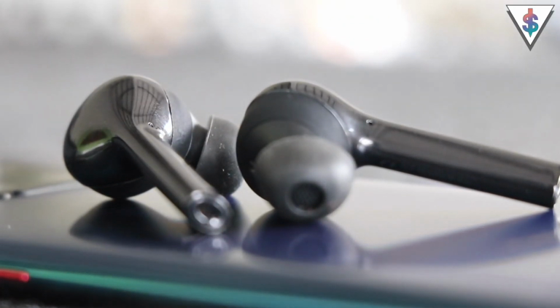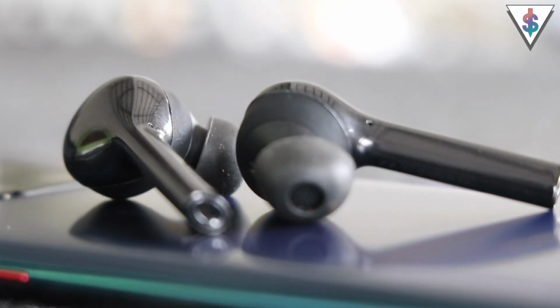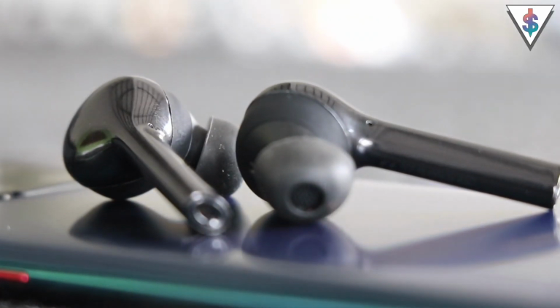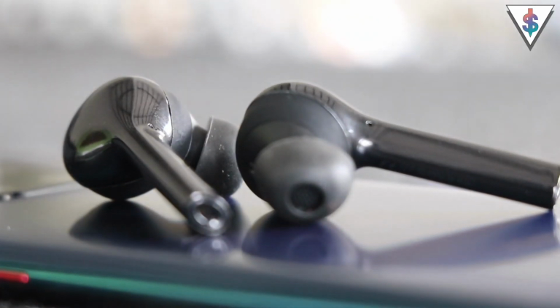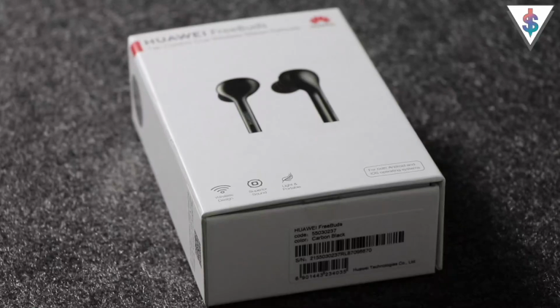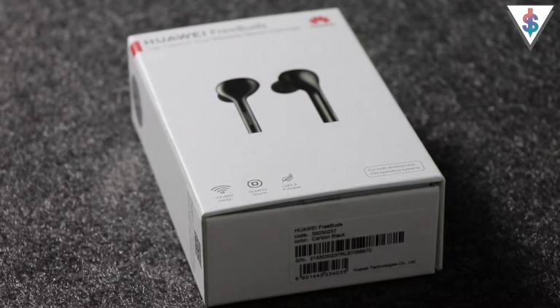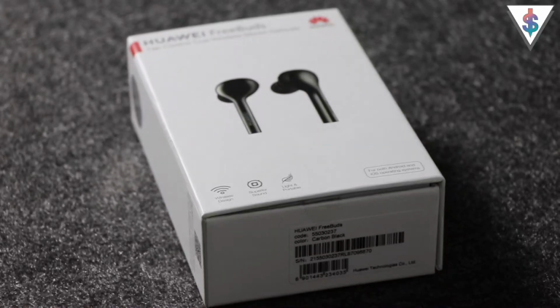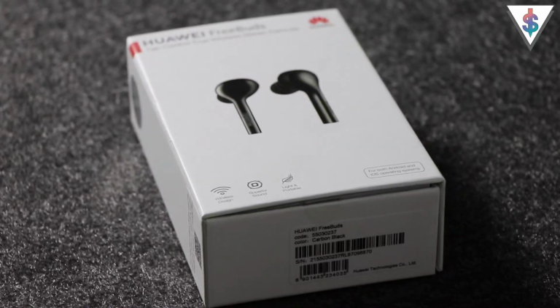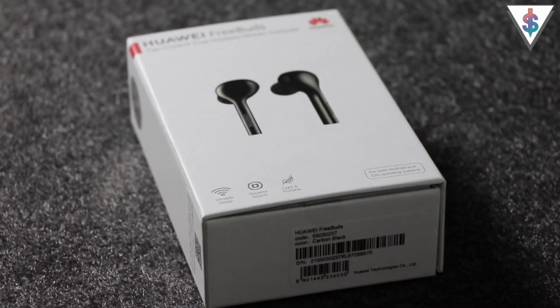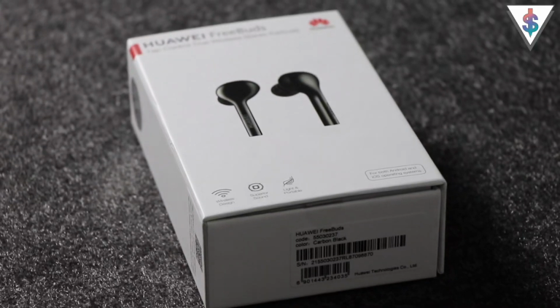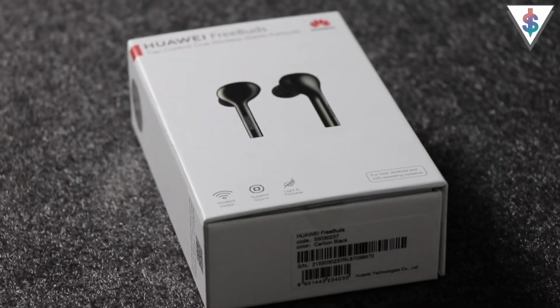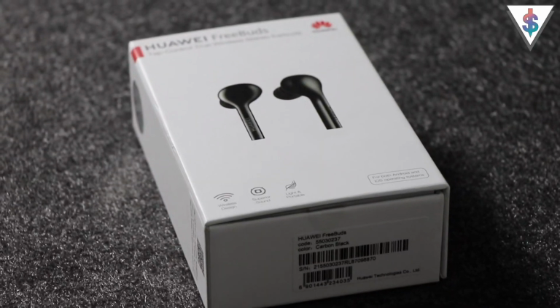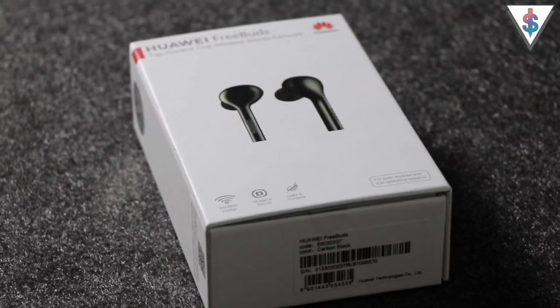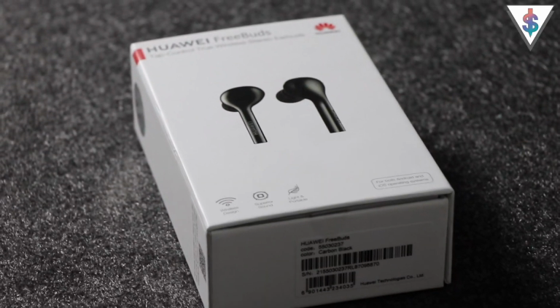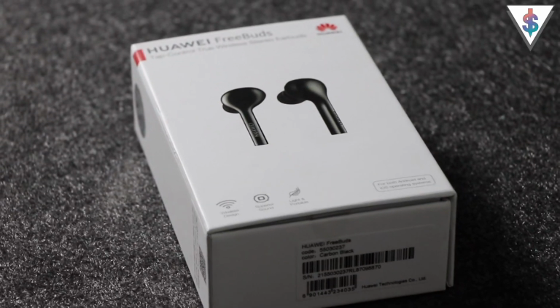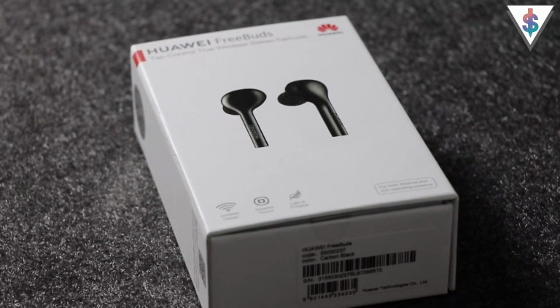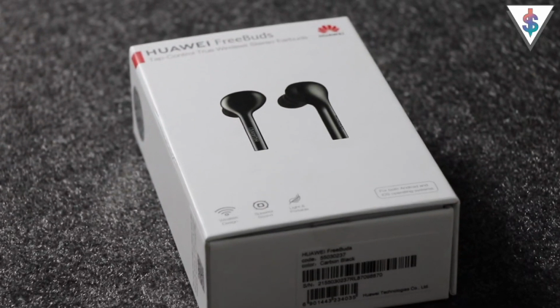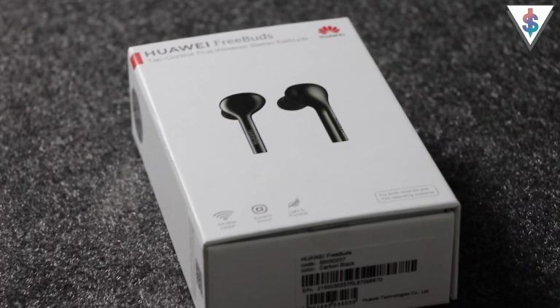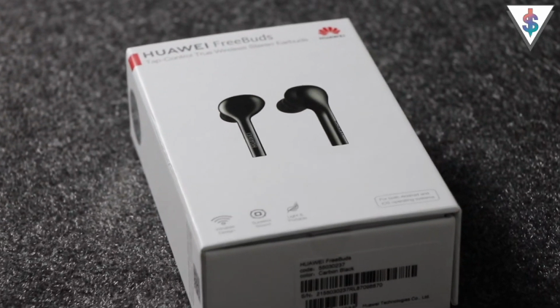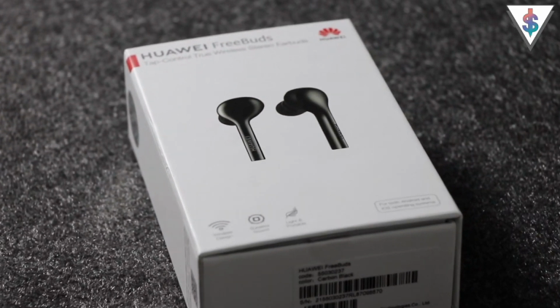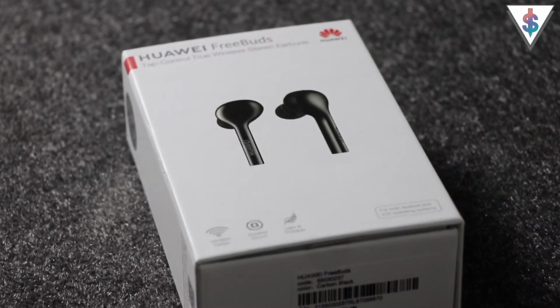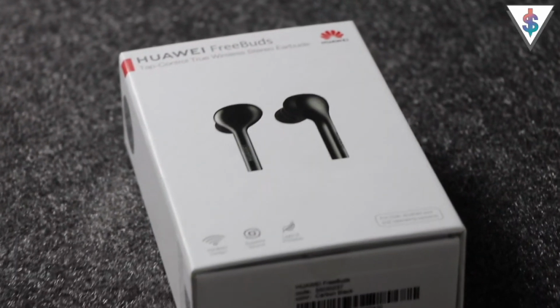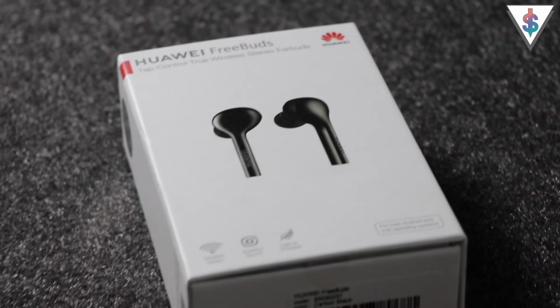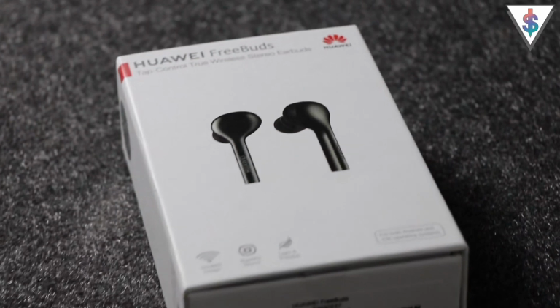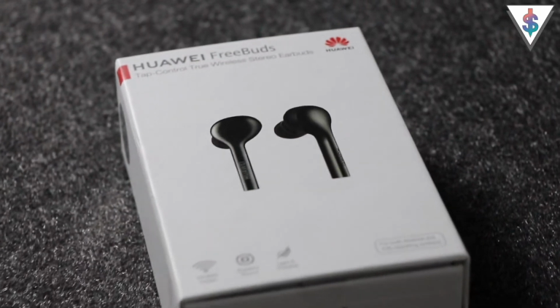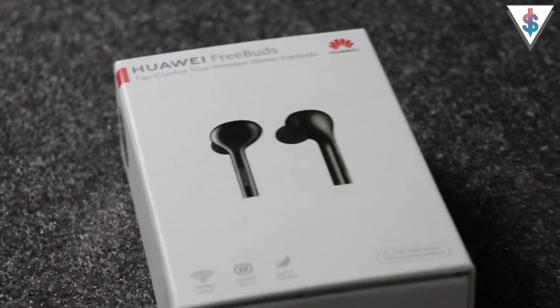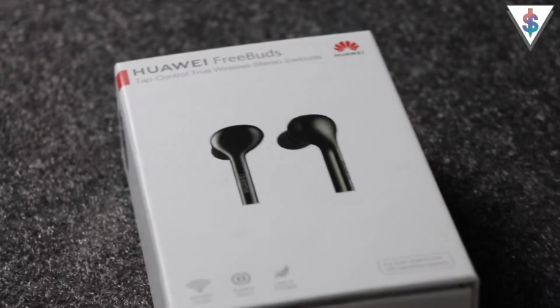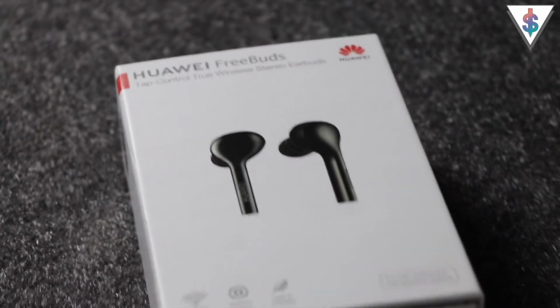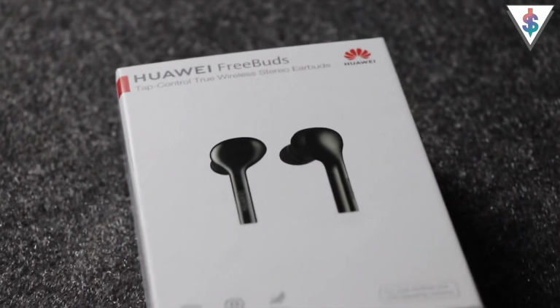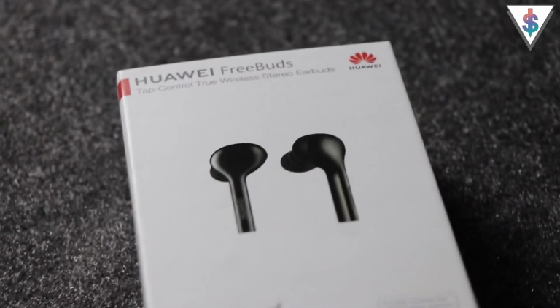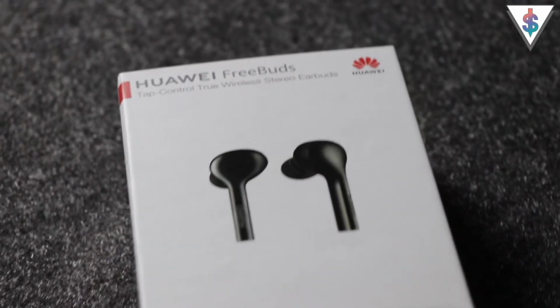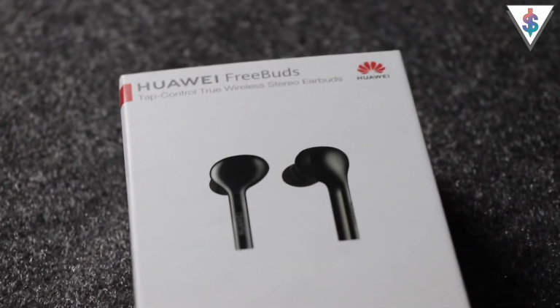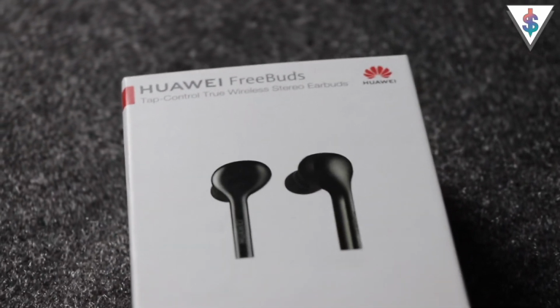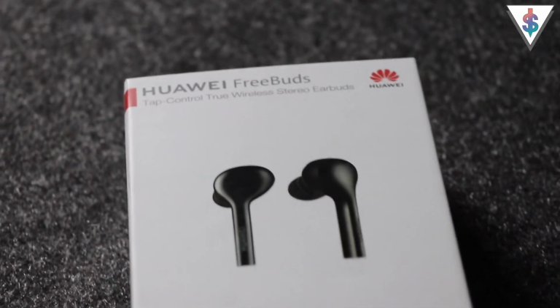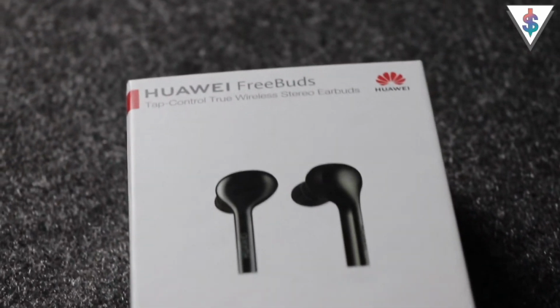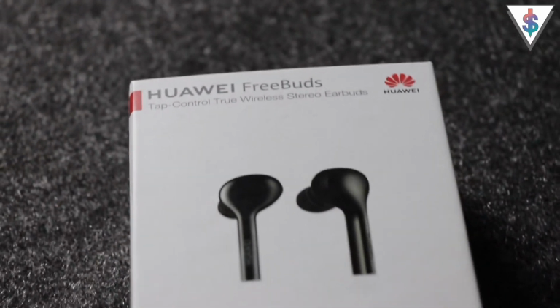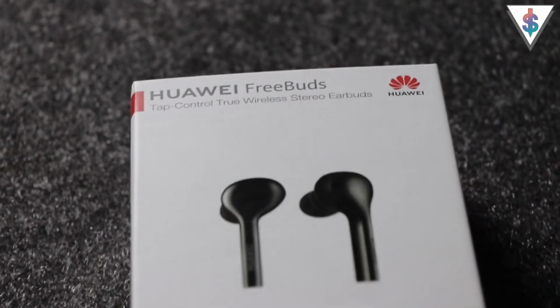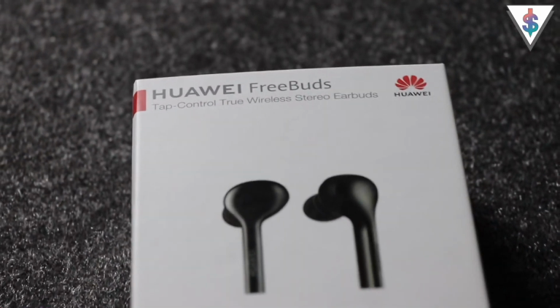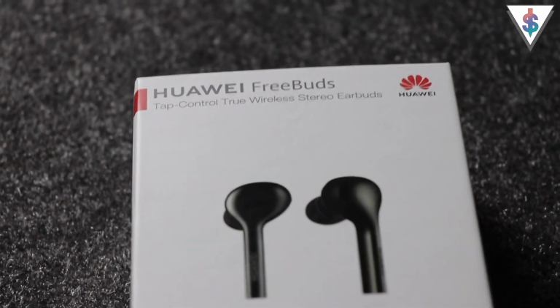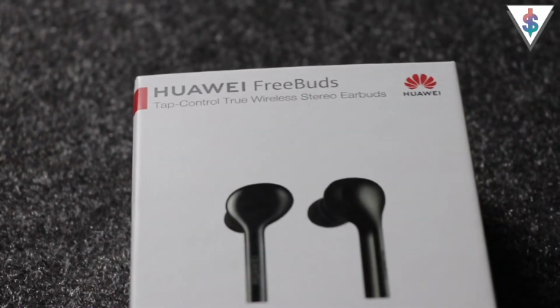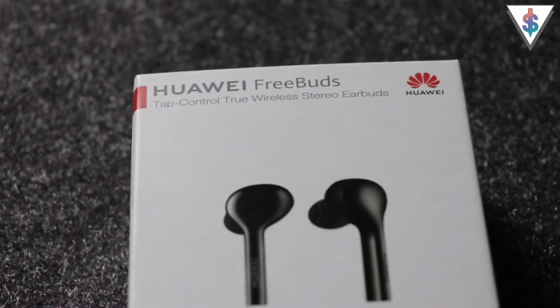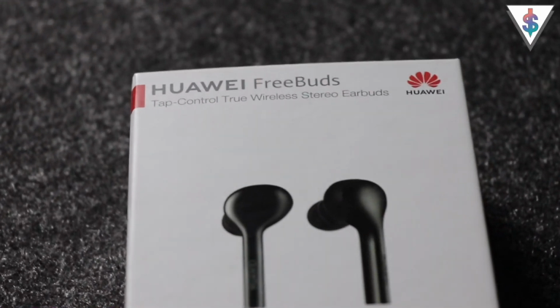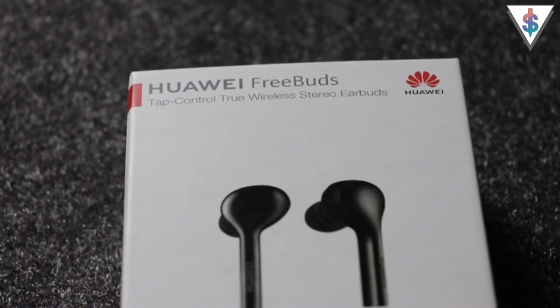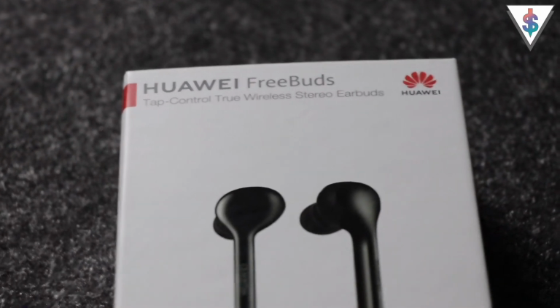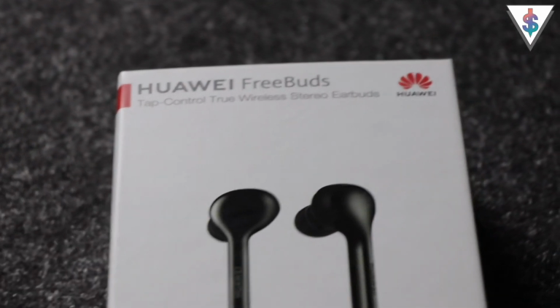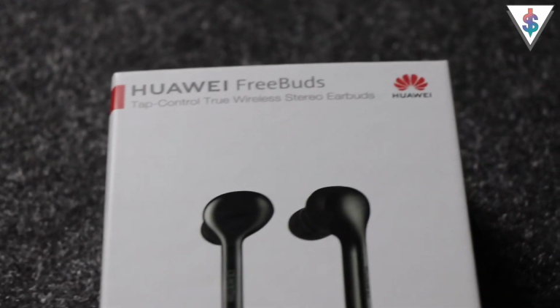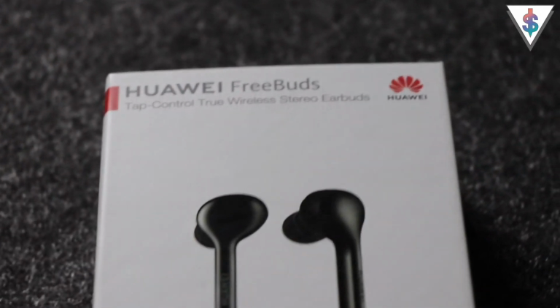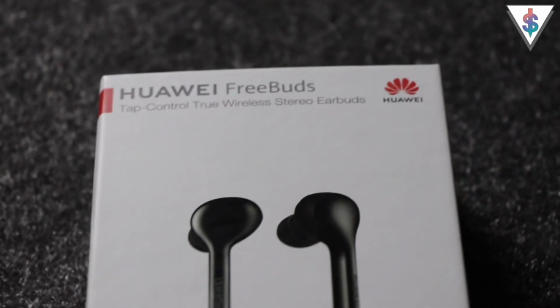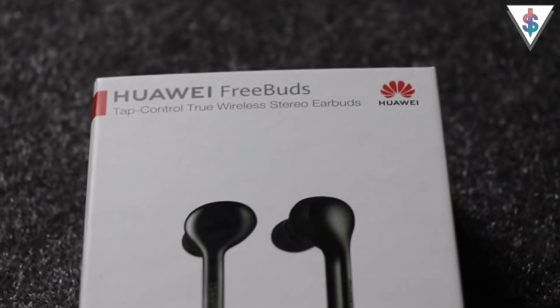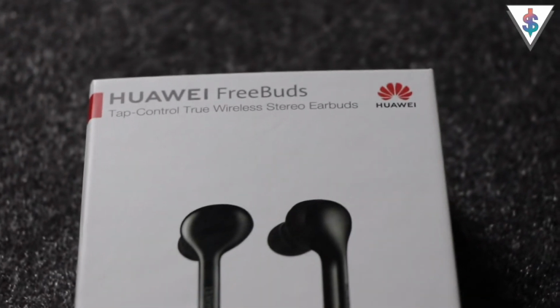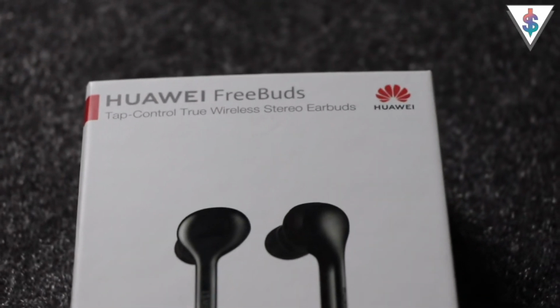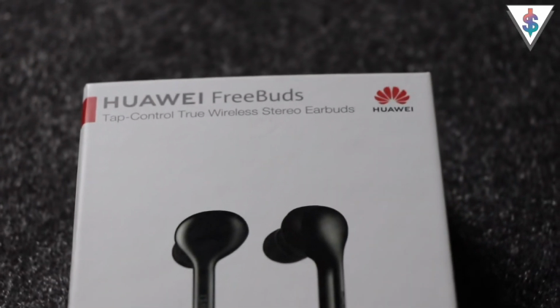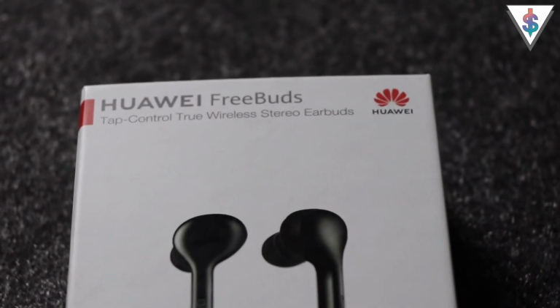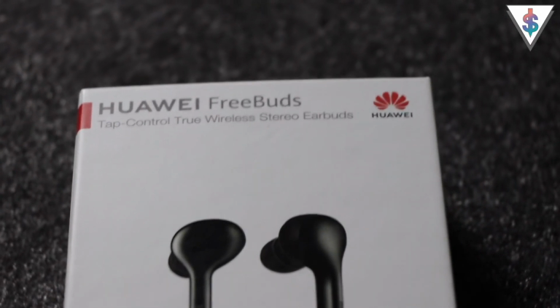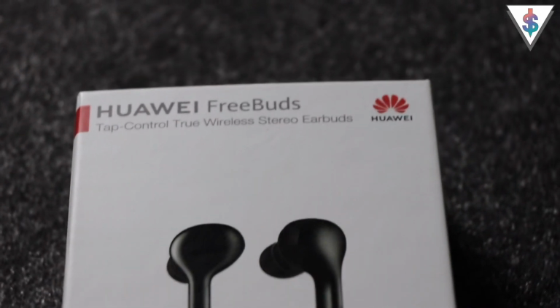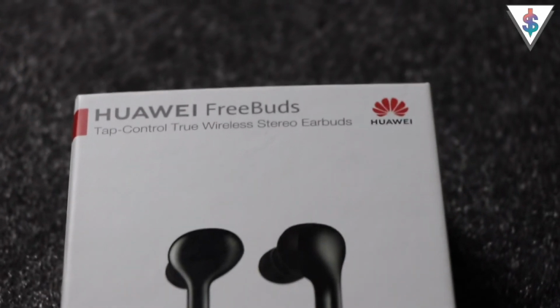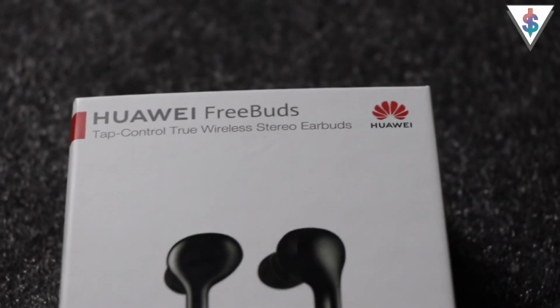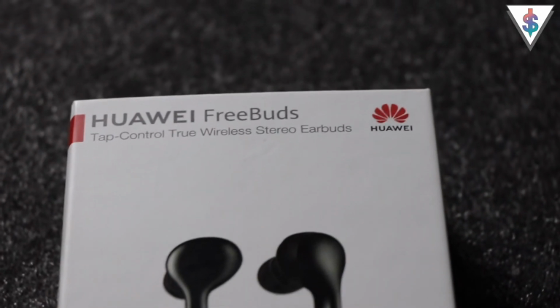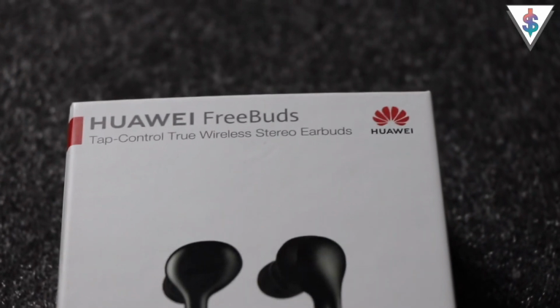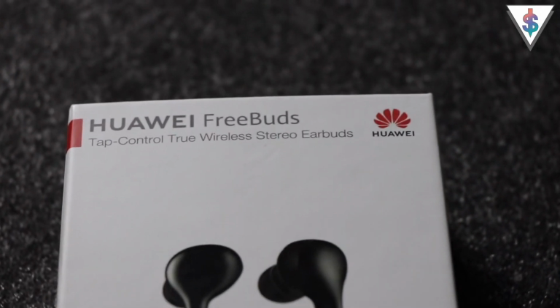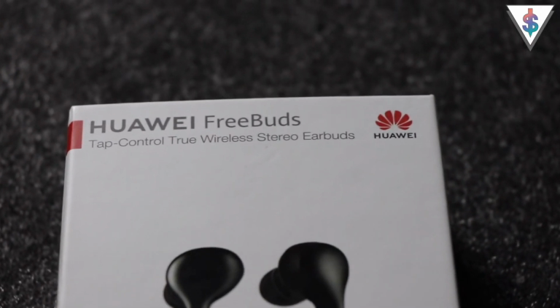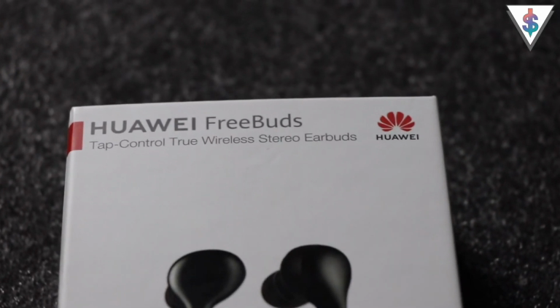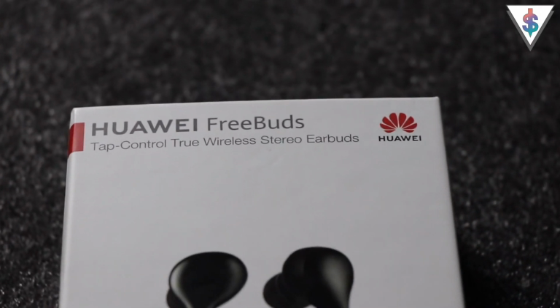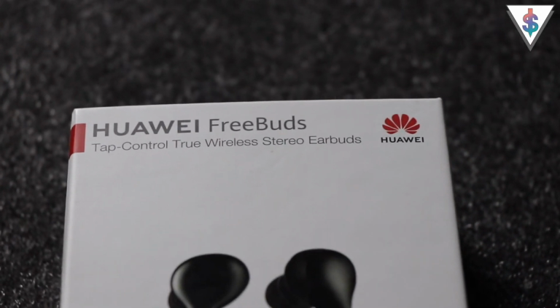Hey, what's up guys, it's Manu here from androdollar.com. So let's go ahead and check out the Huawei Freebuds and see what it has to offer.